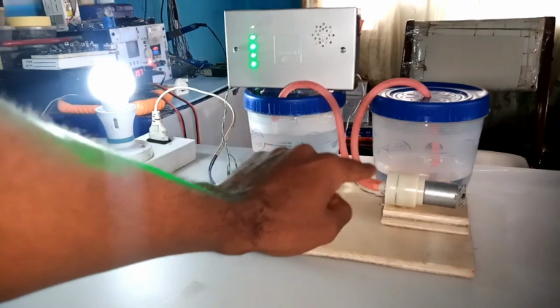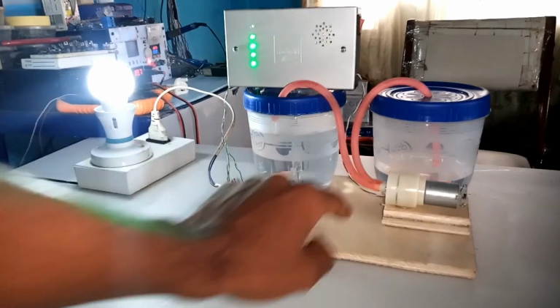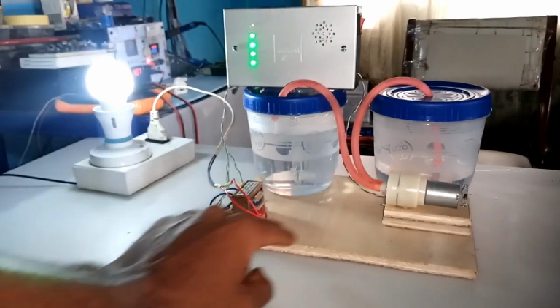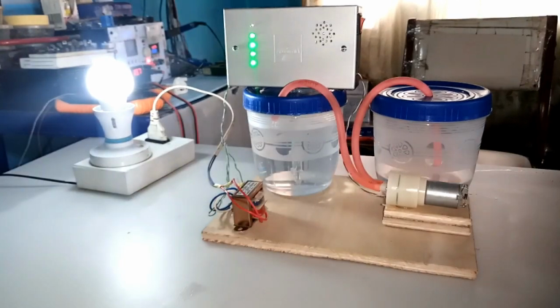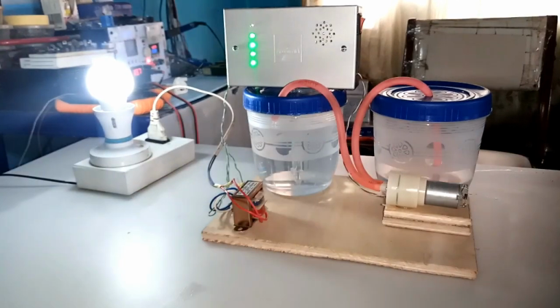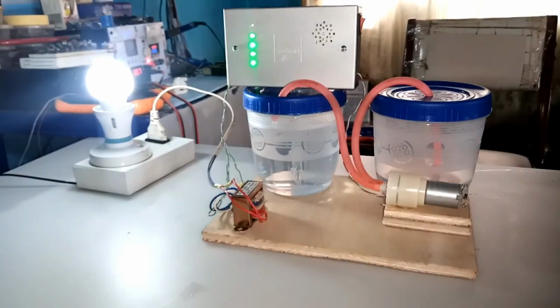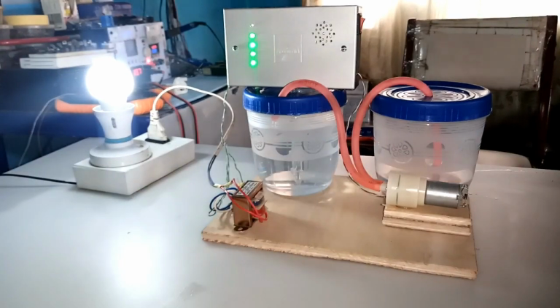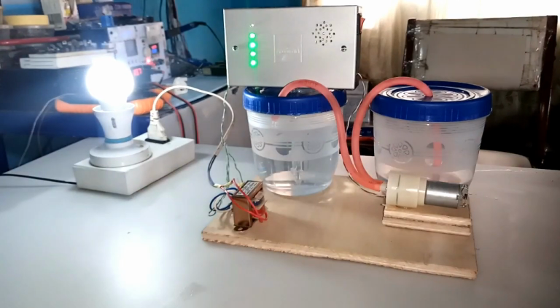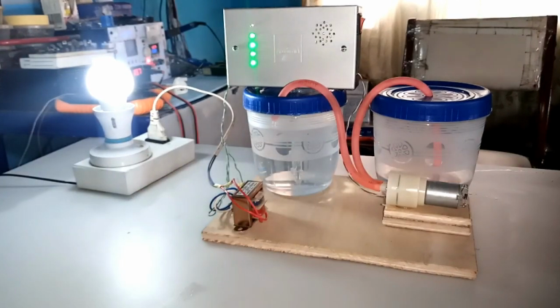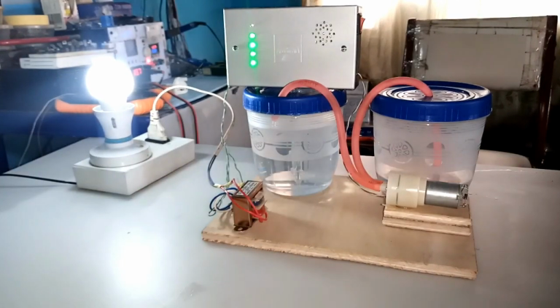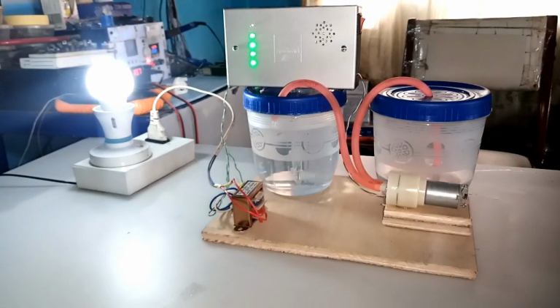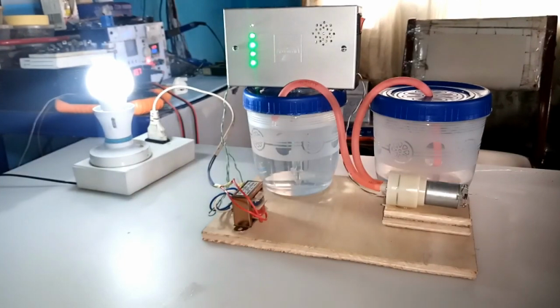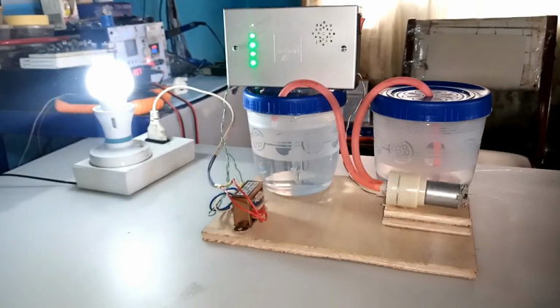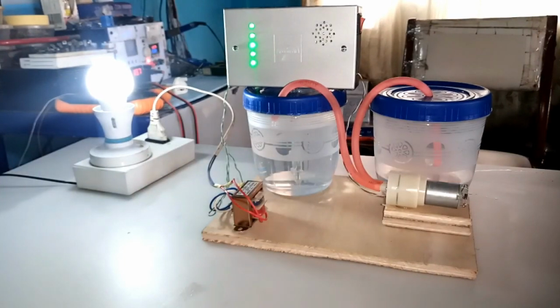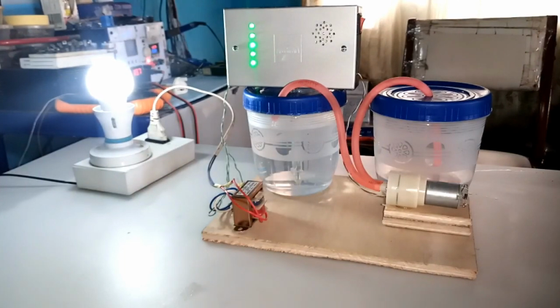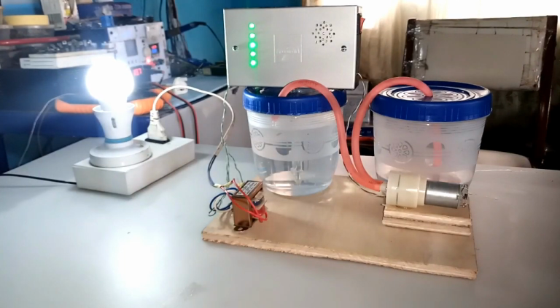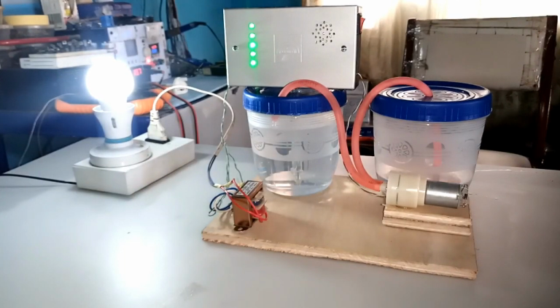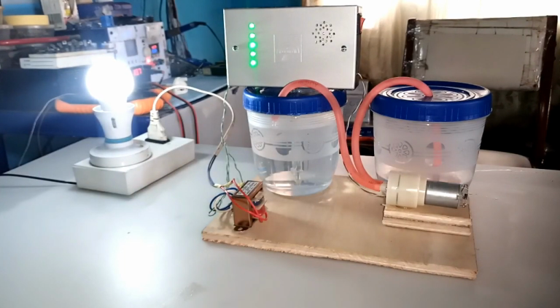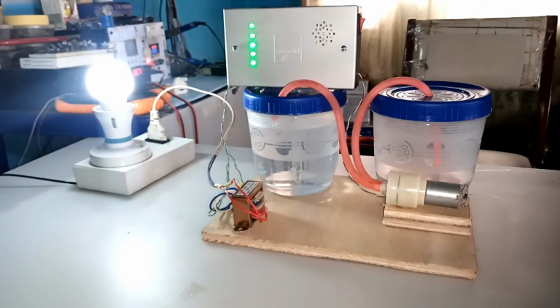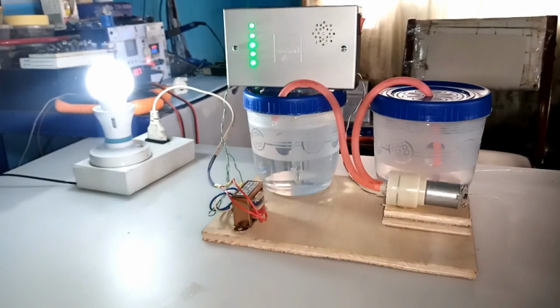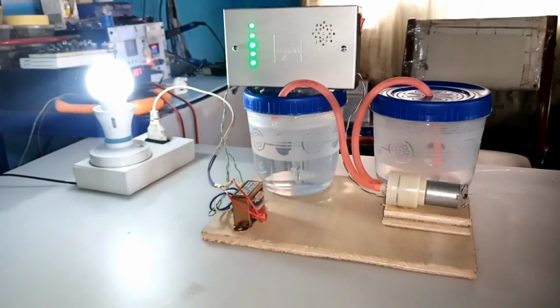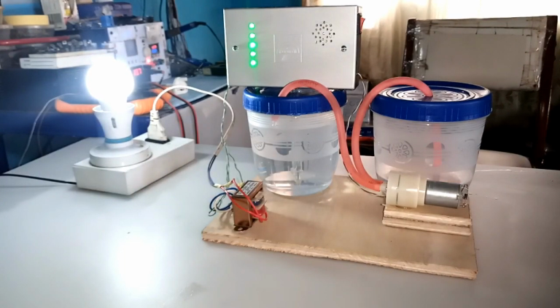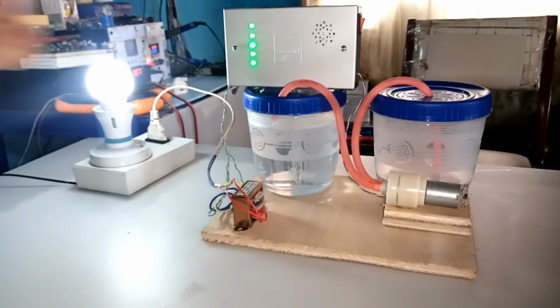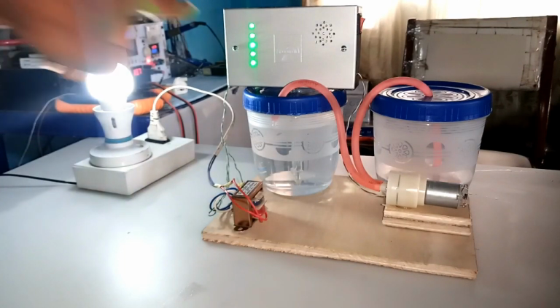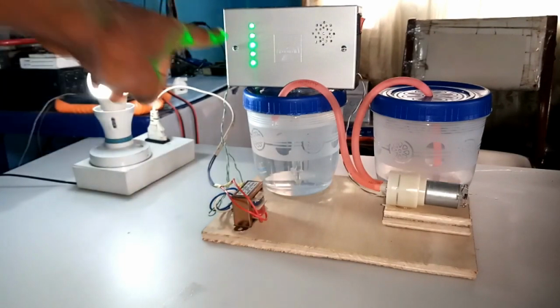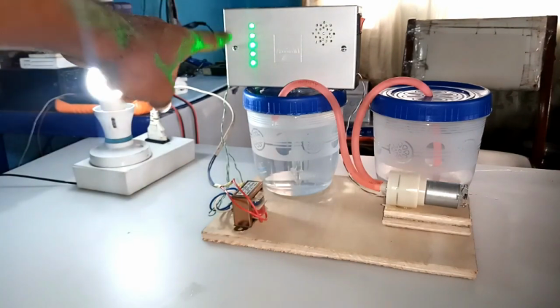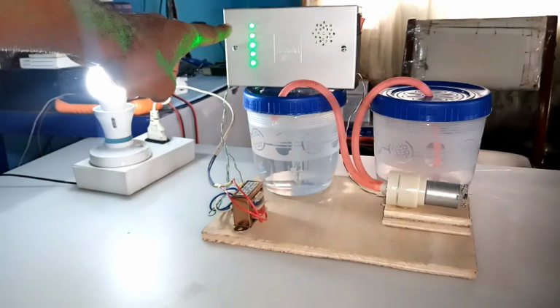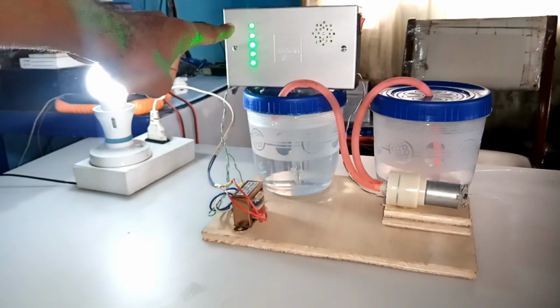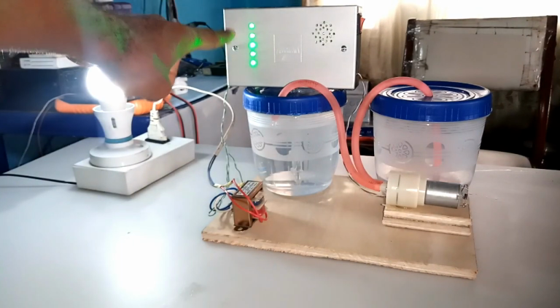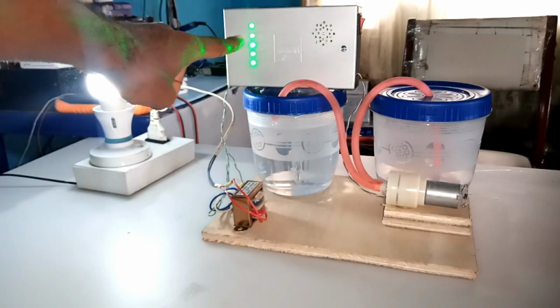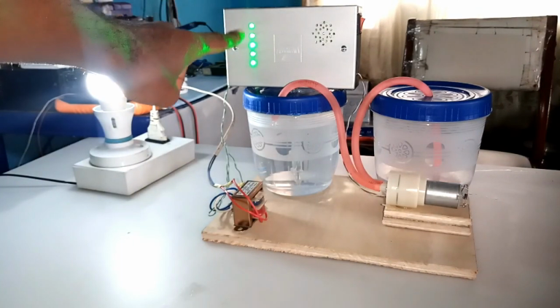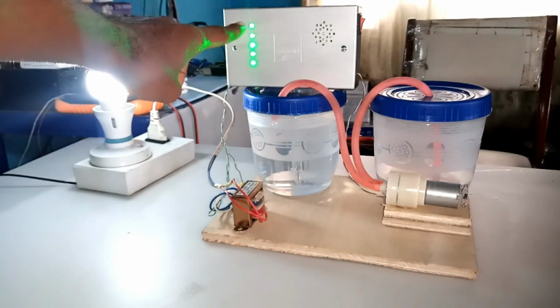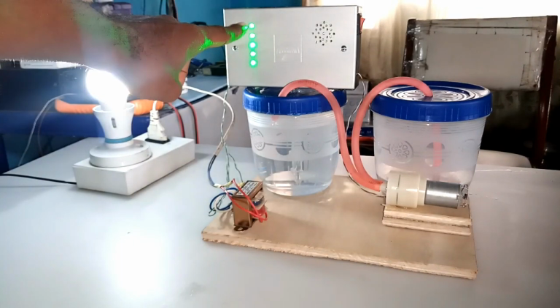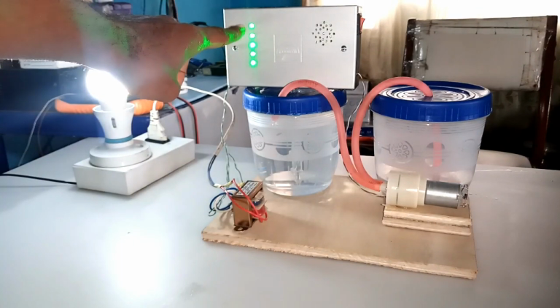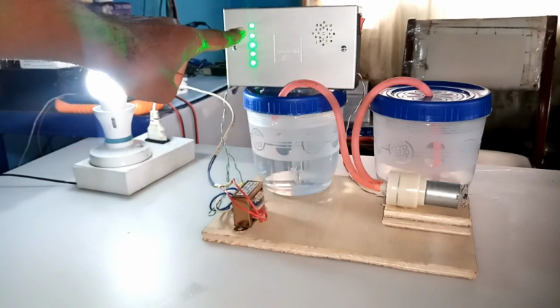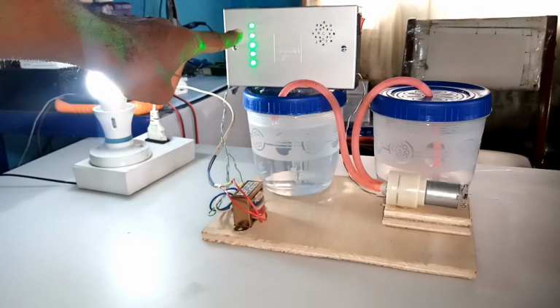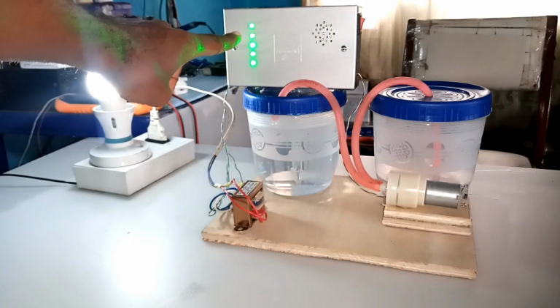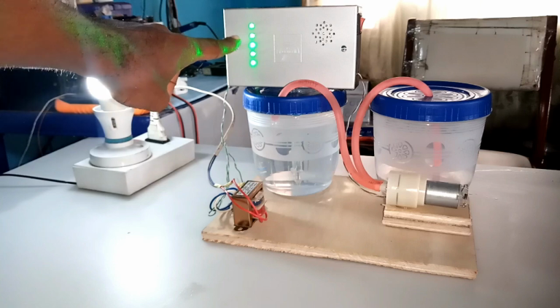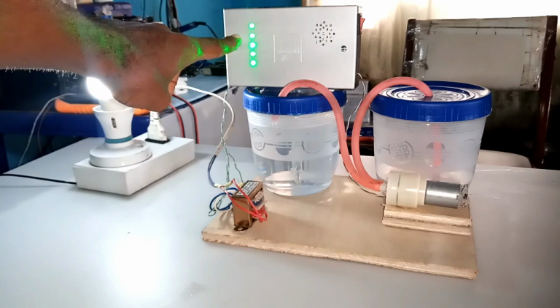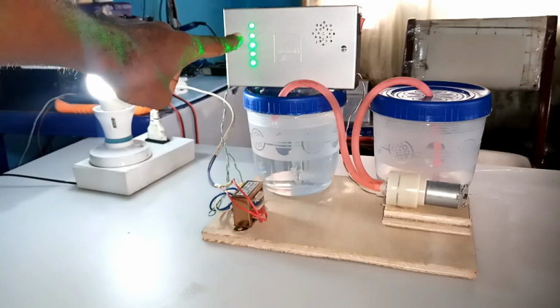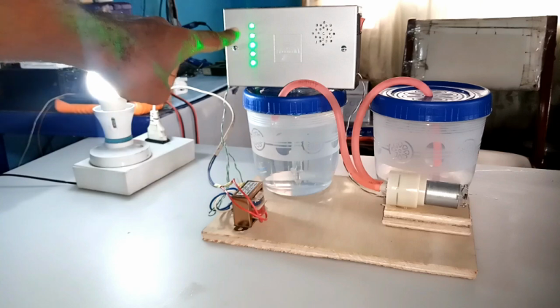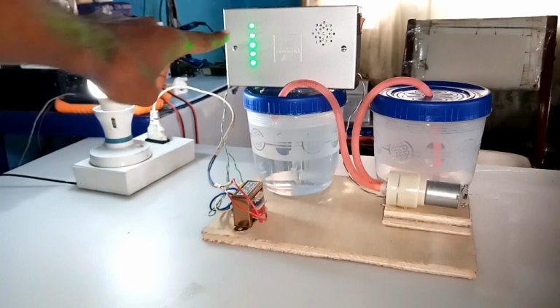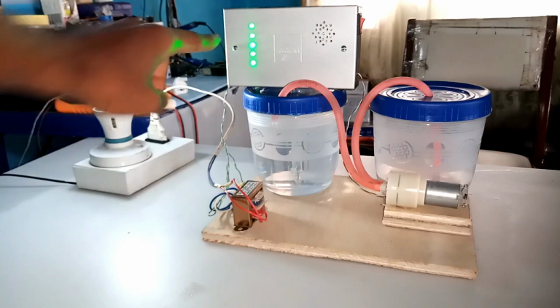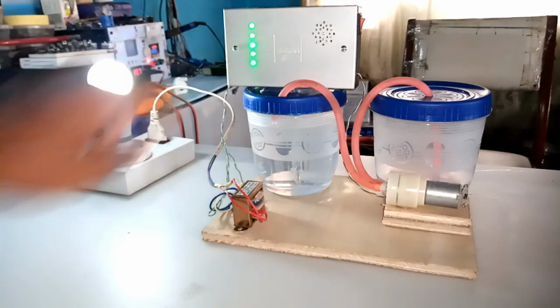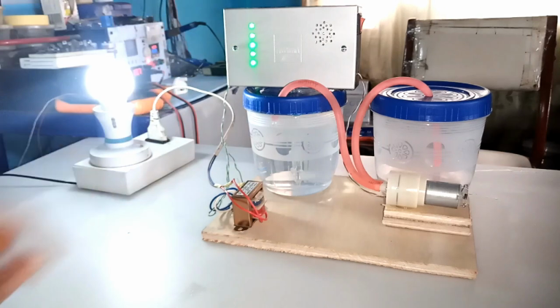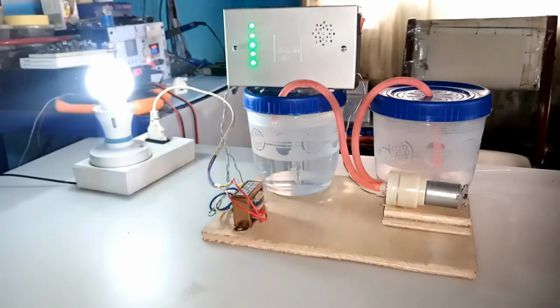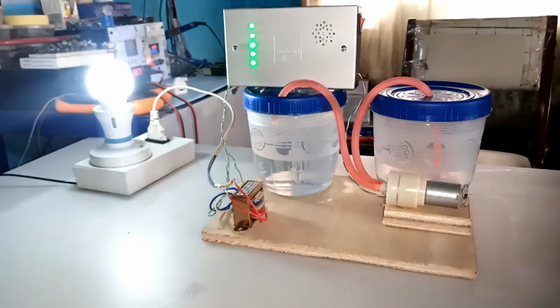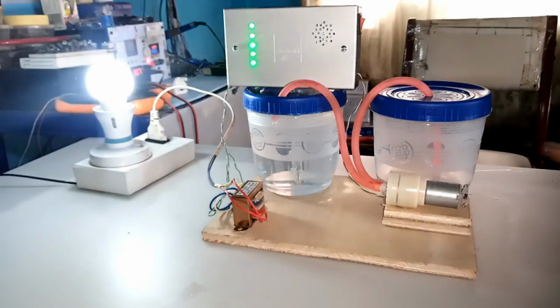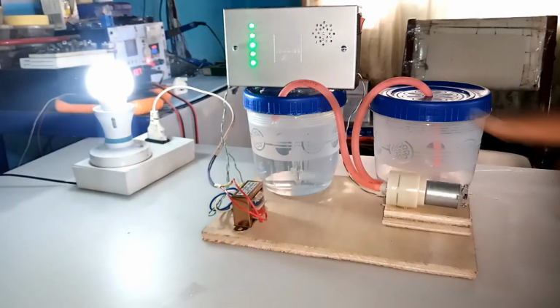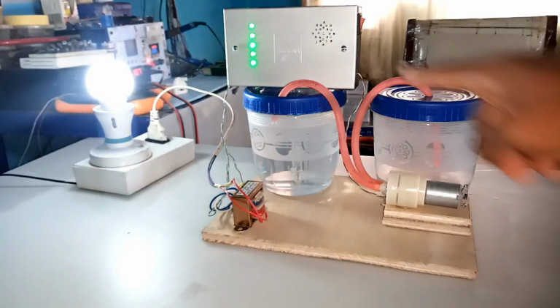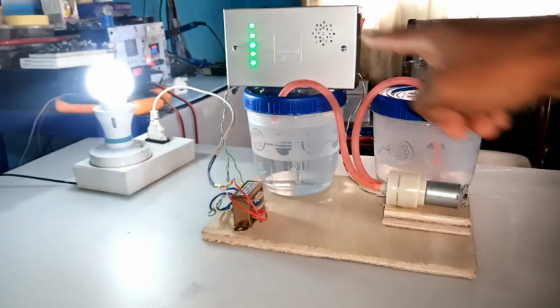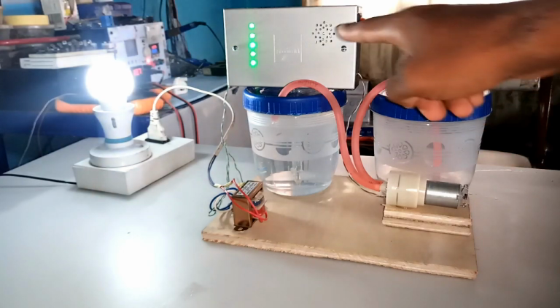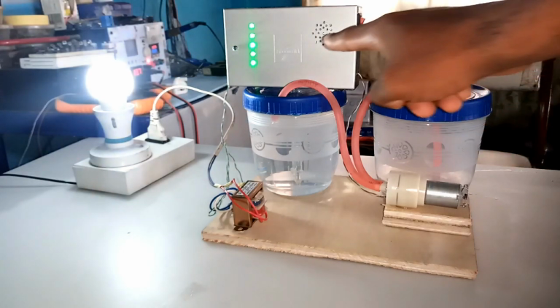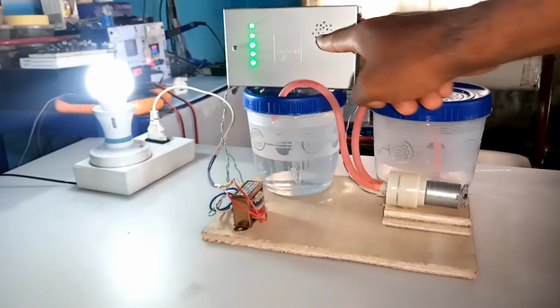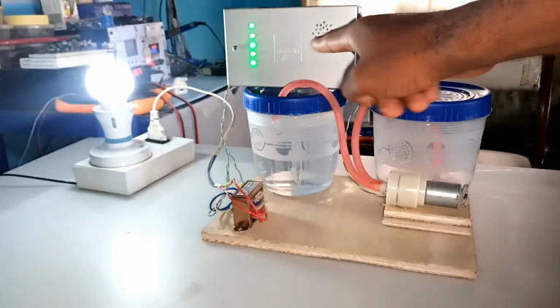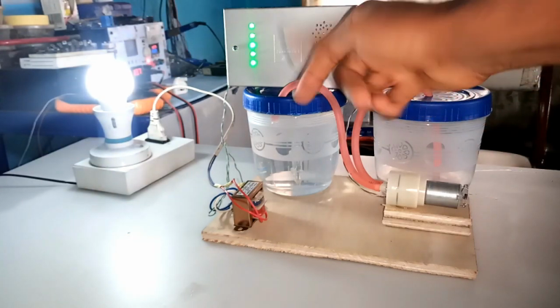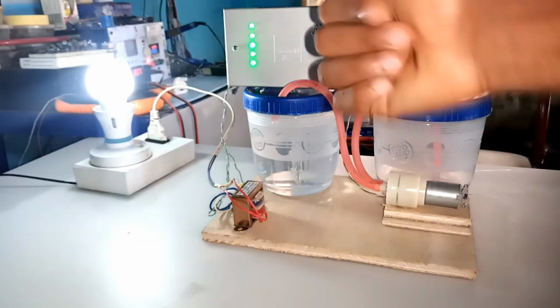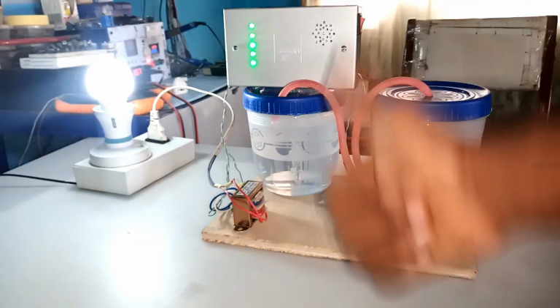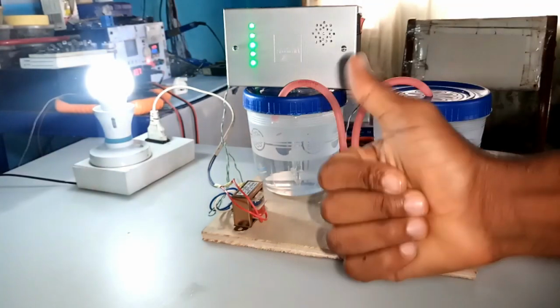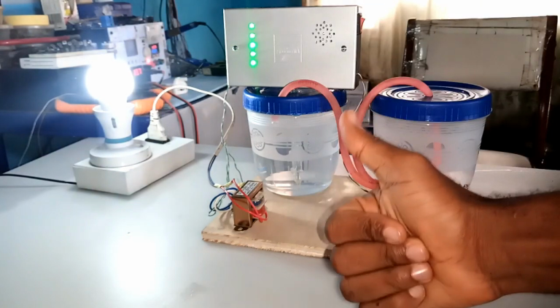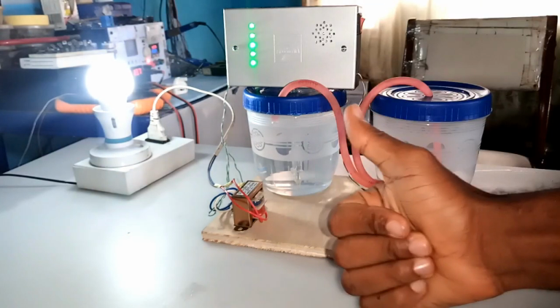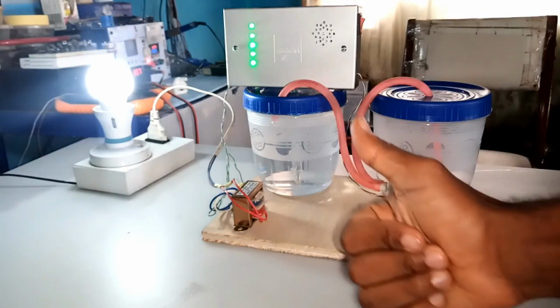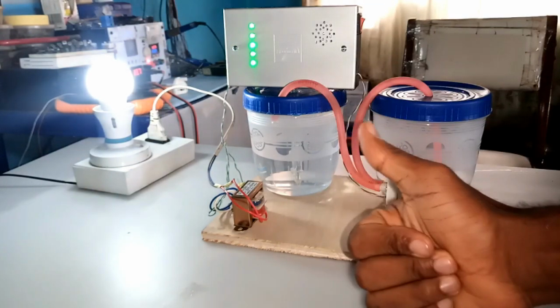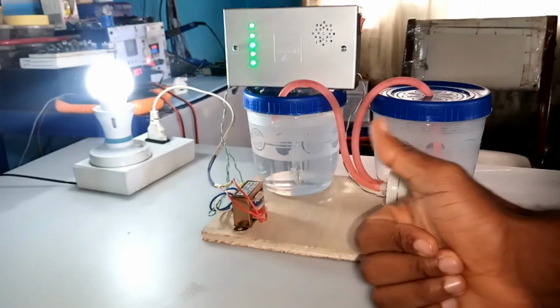Once the water in the tank is filled, the alarm gets triggered as an indication, which relatively stops the pump from pumping water.